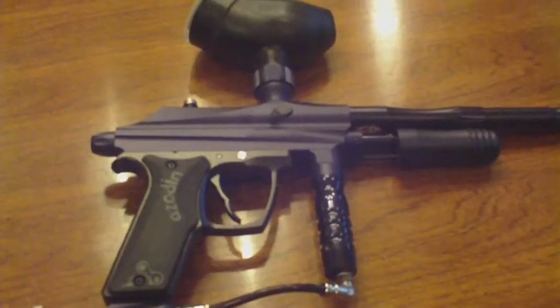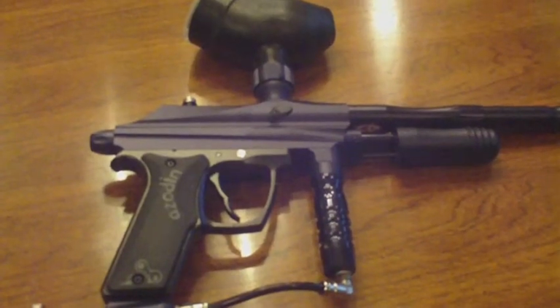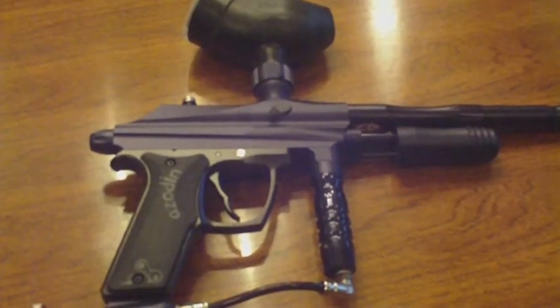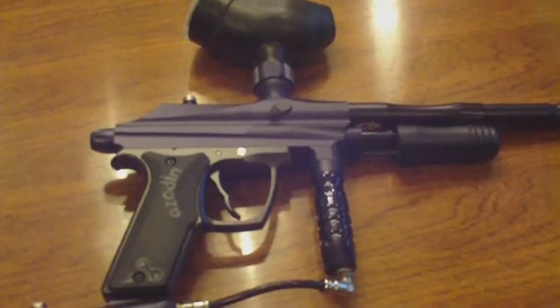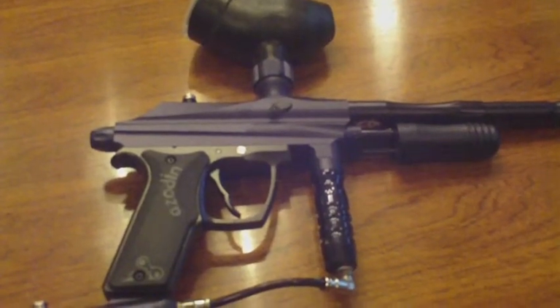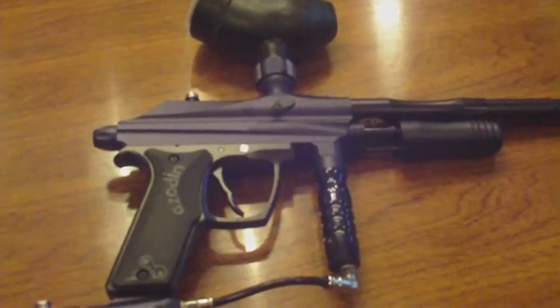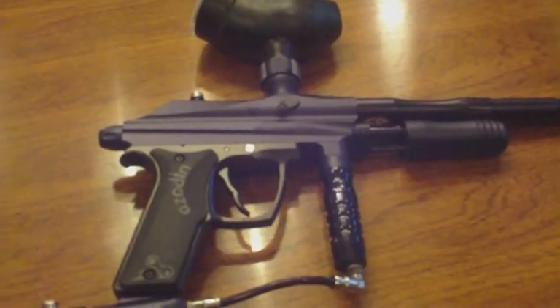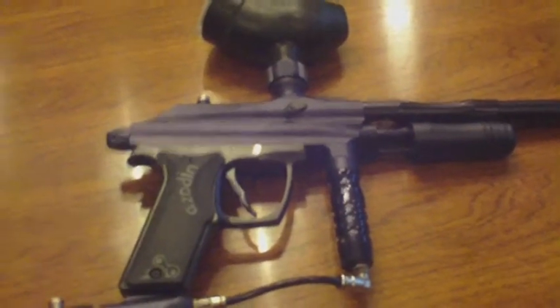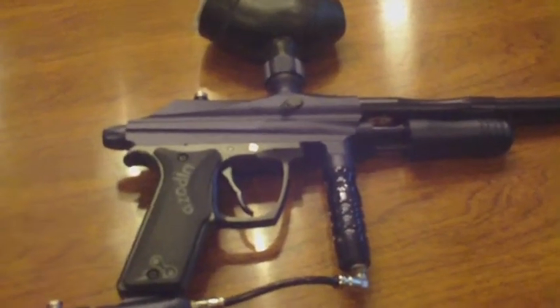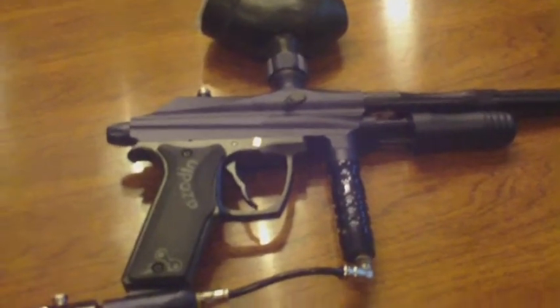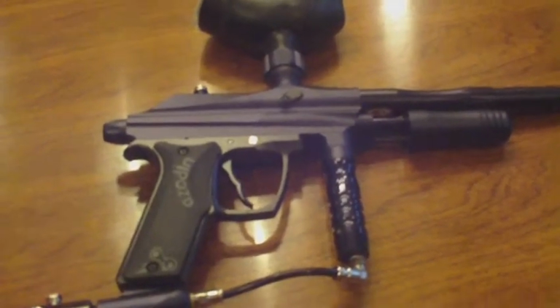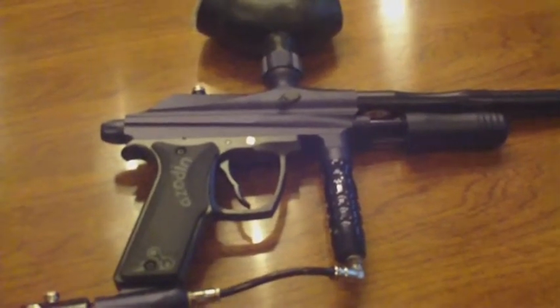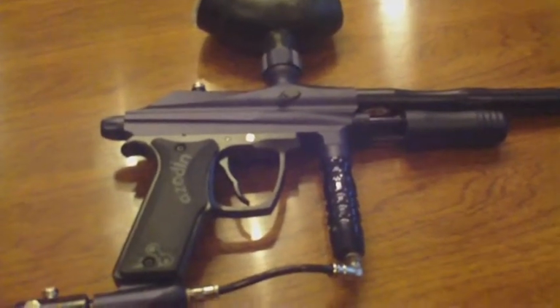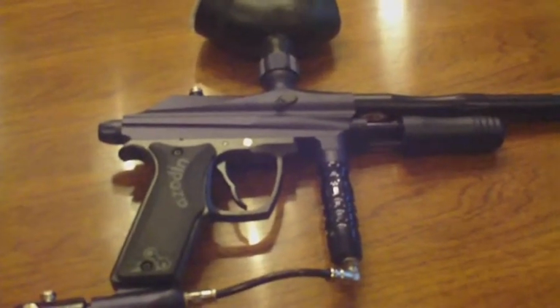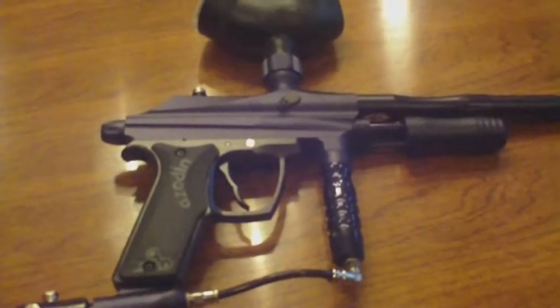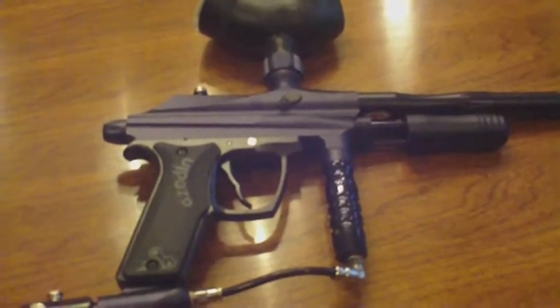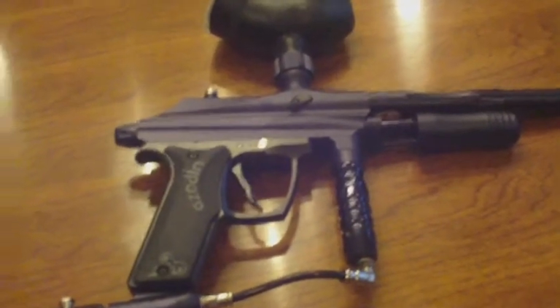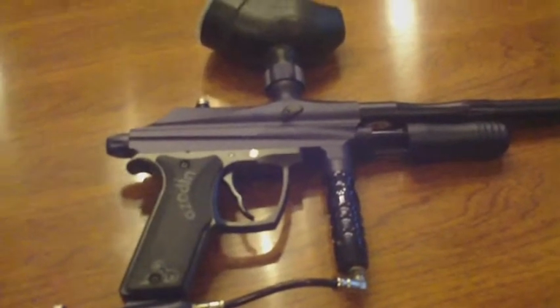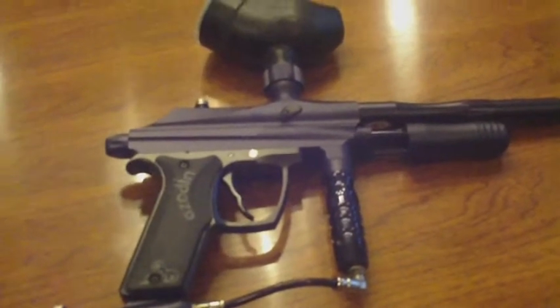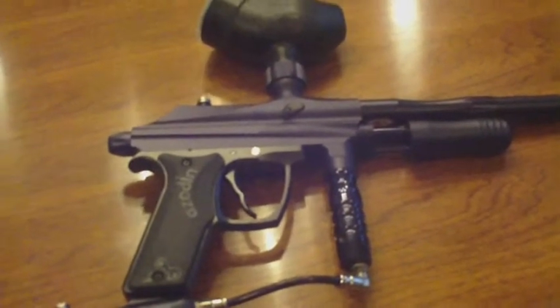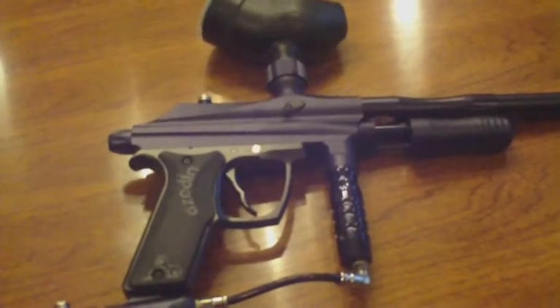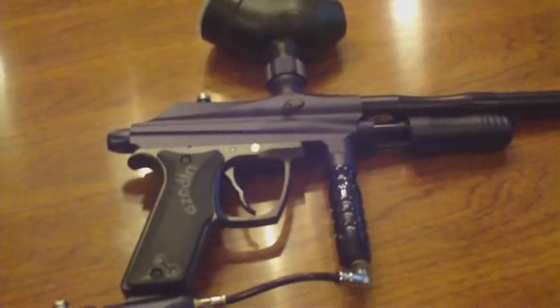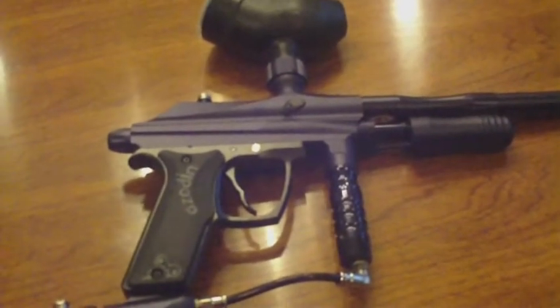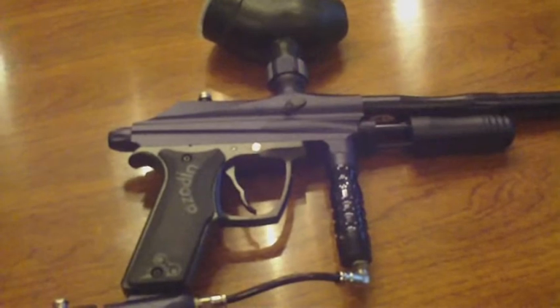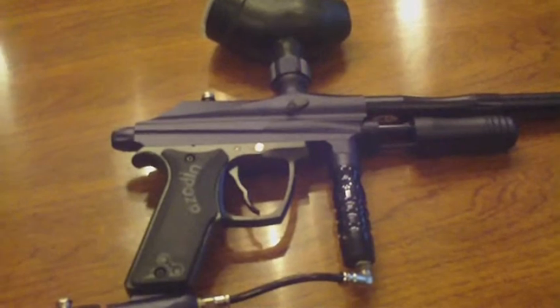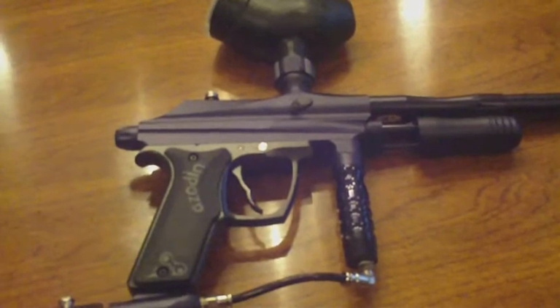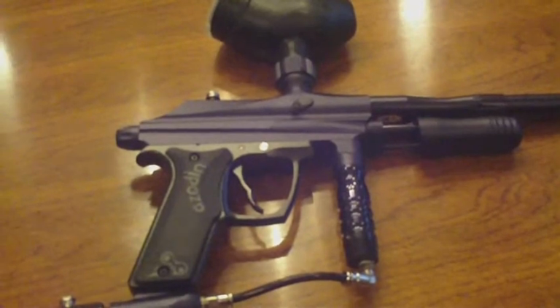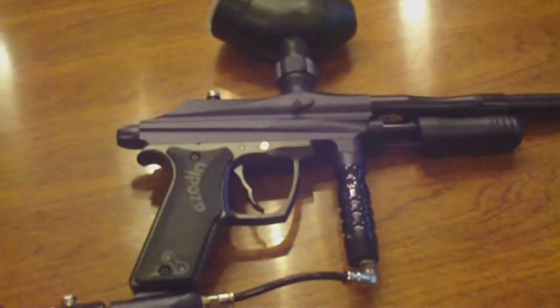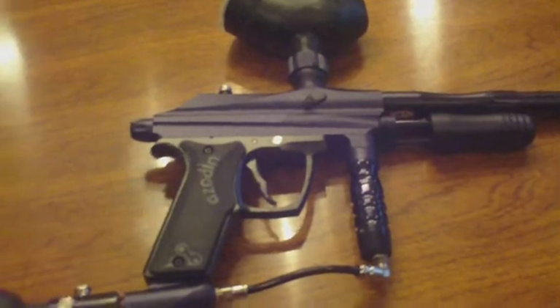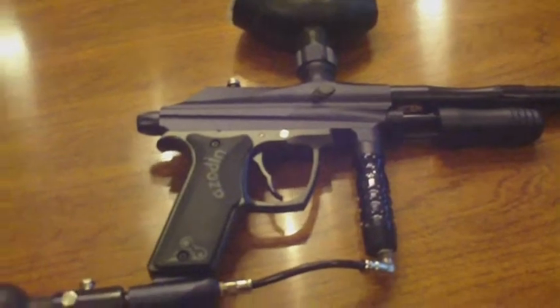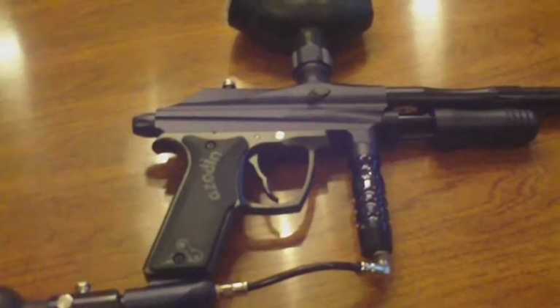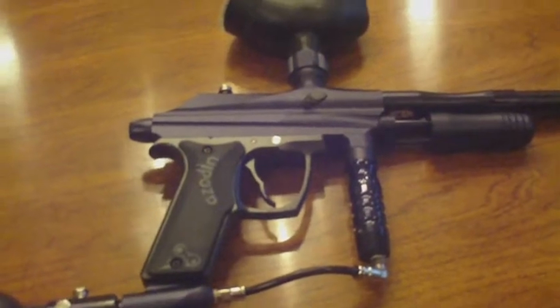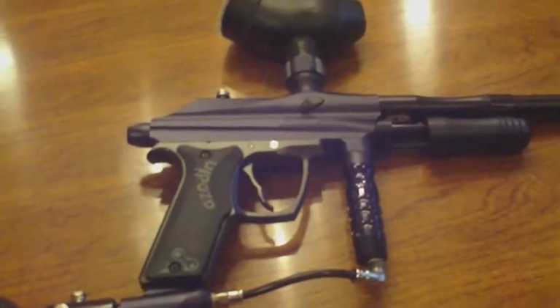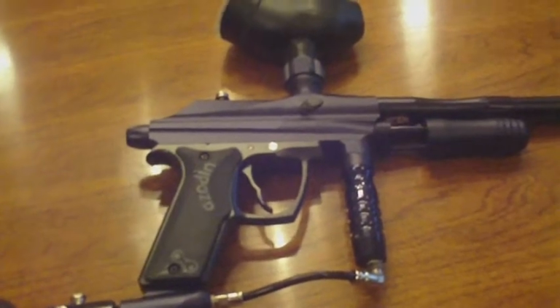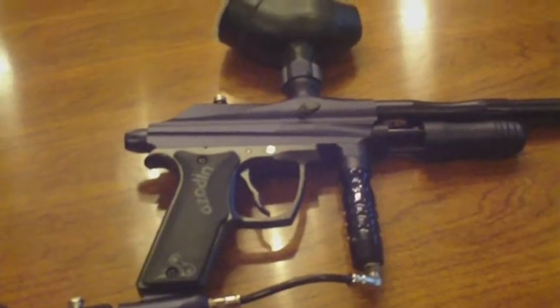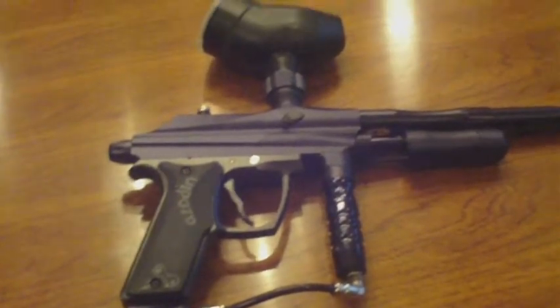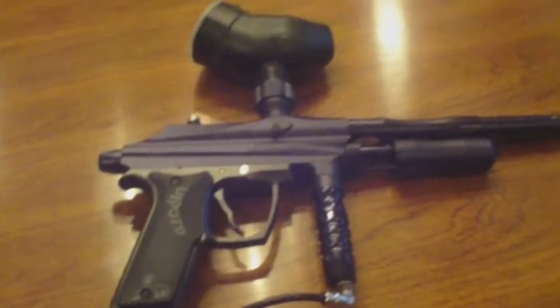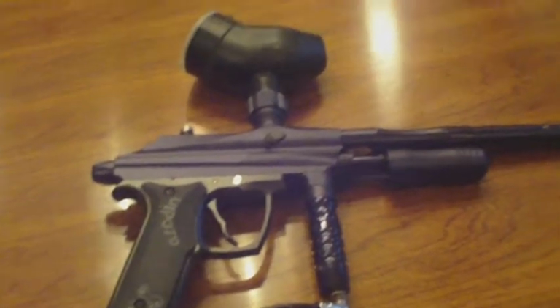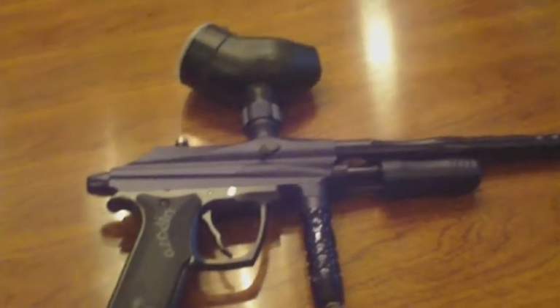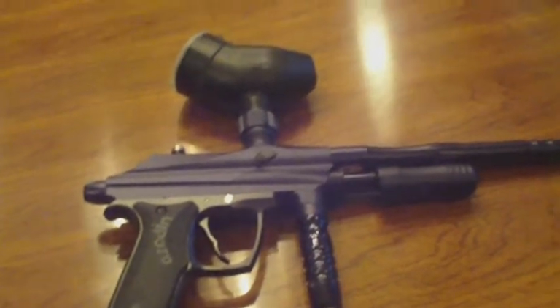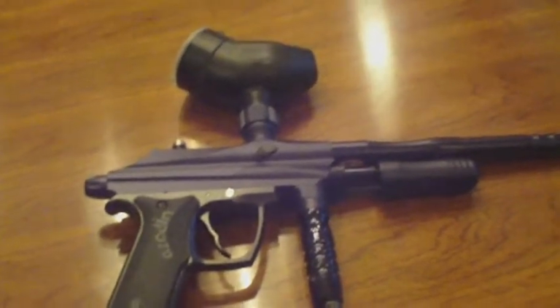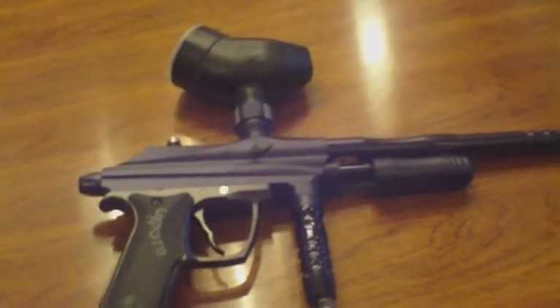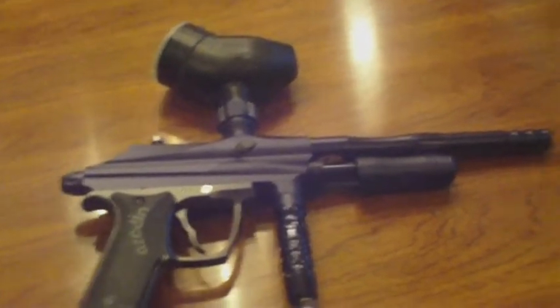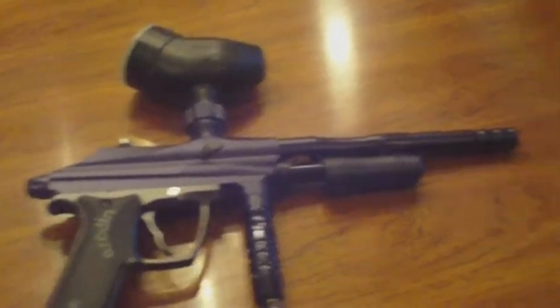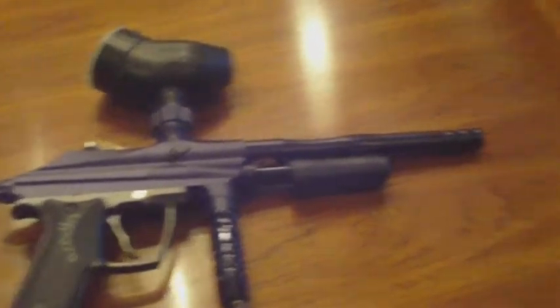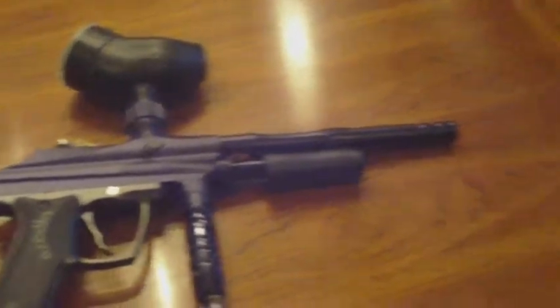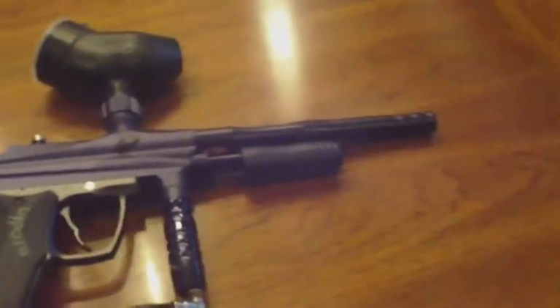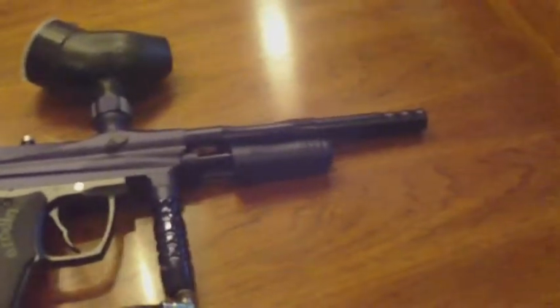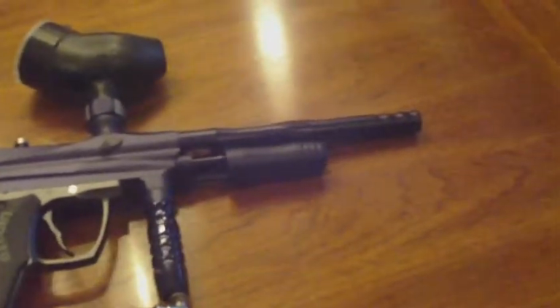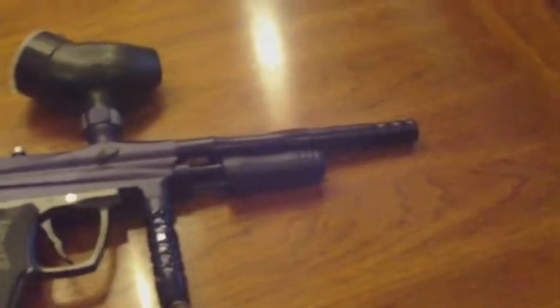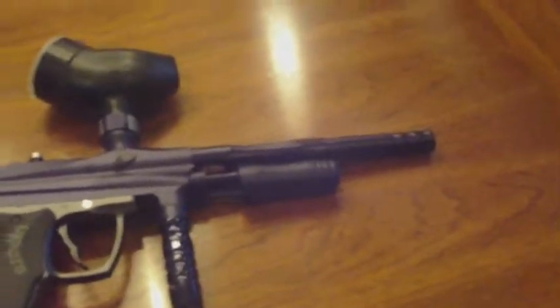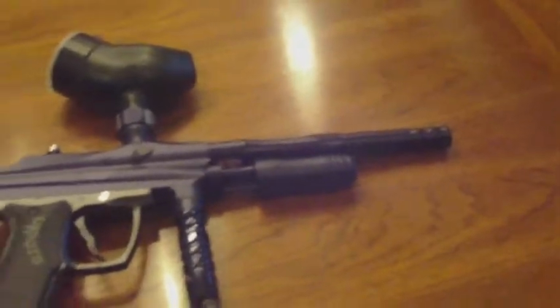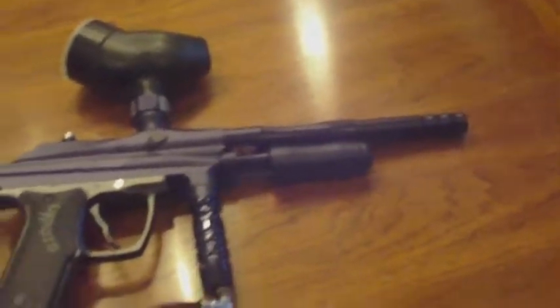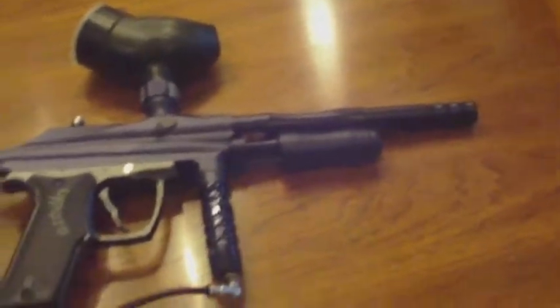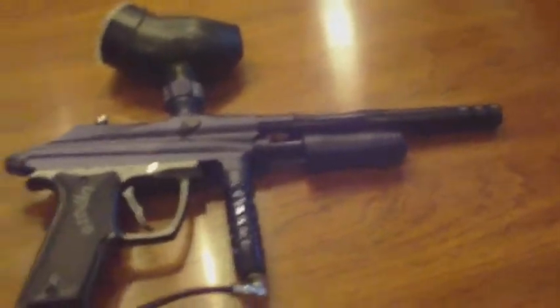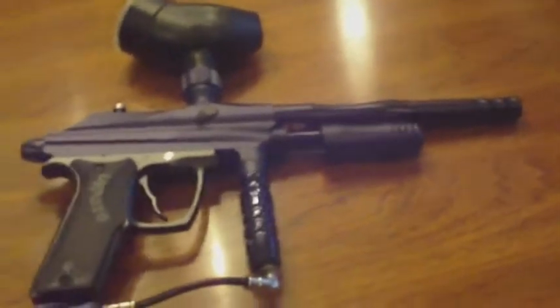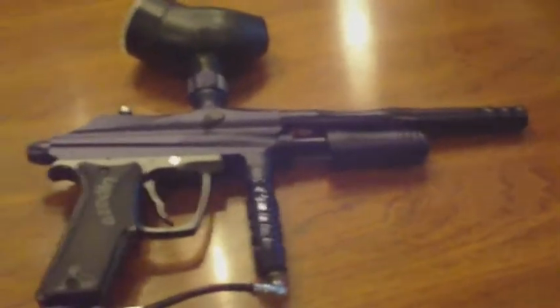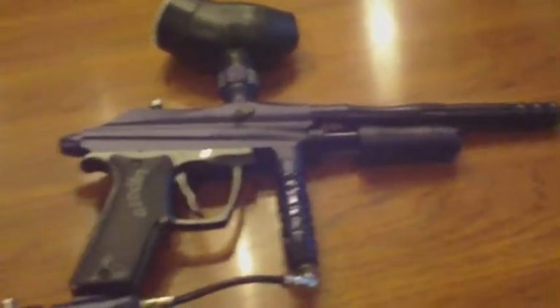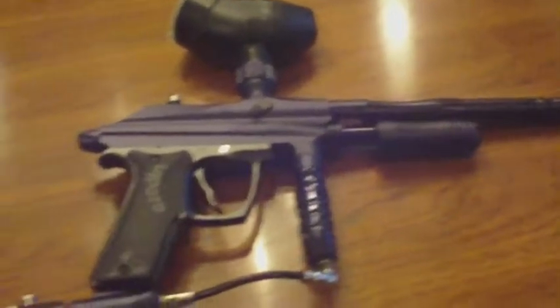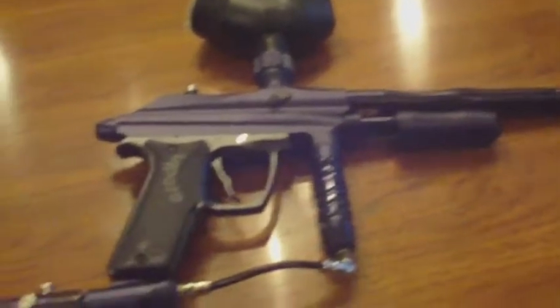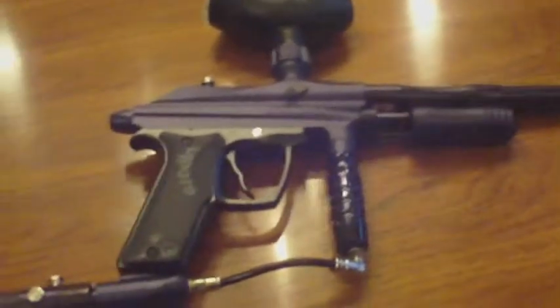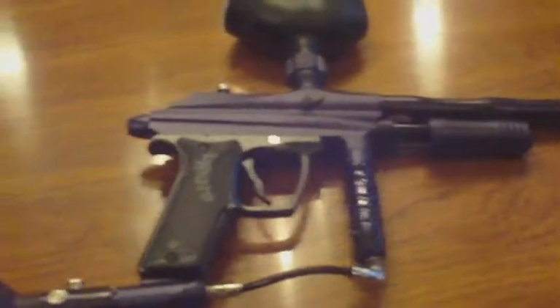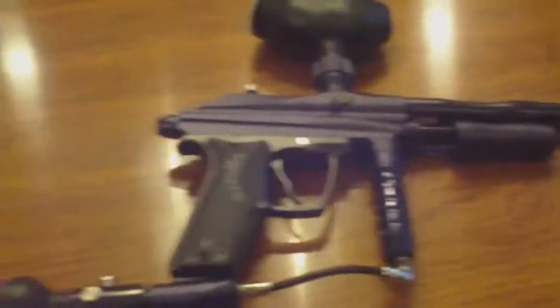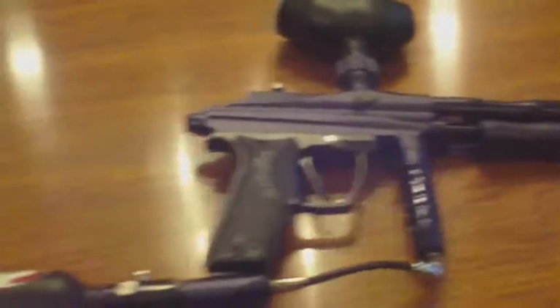Hey everybody, Bryce Larson here. I just wanted to do a real quick walkthrough on this — this is how I've been playing with my Ezzodin Chaos pump.